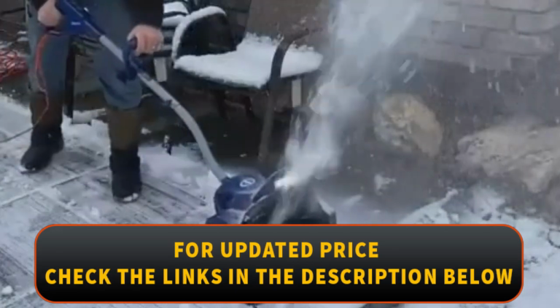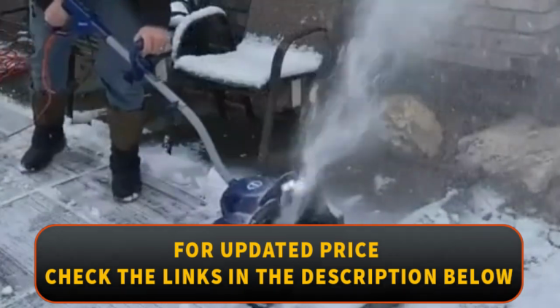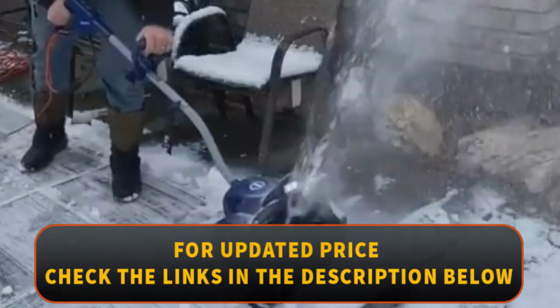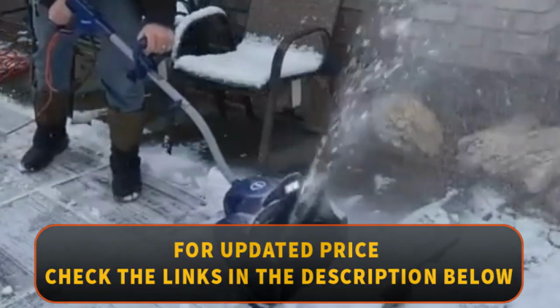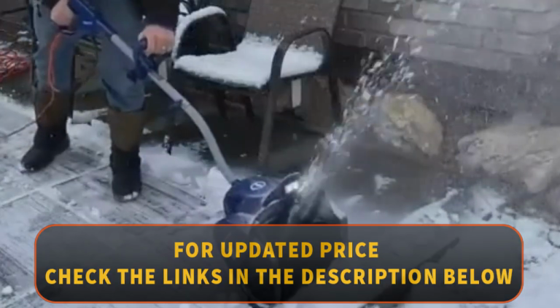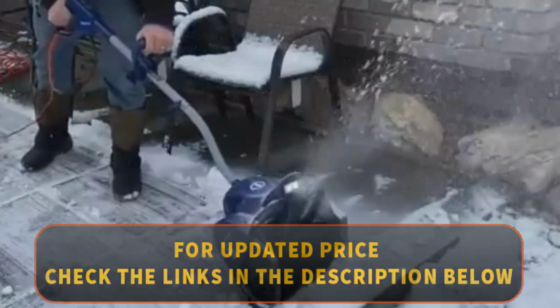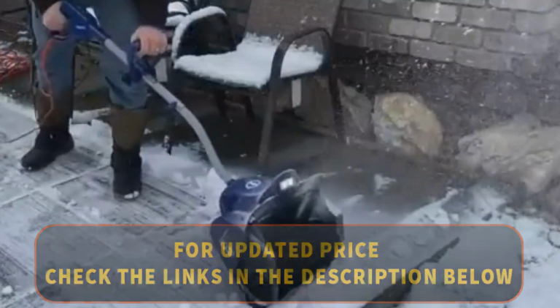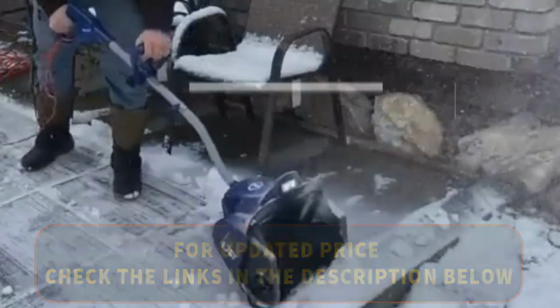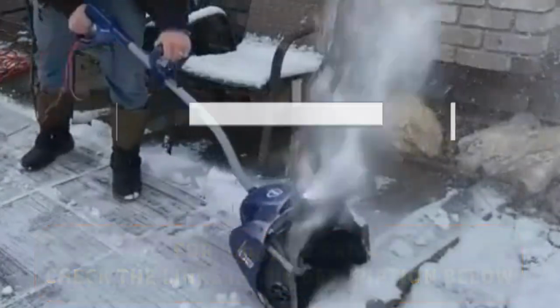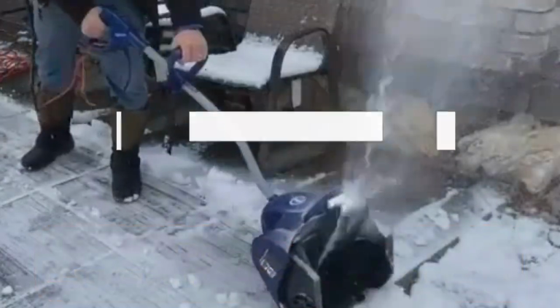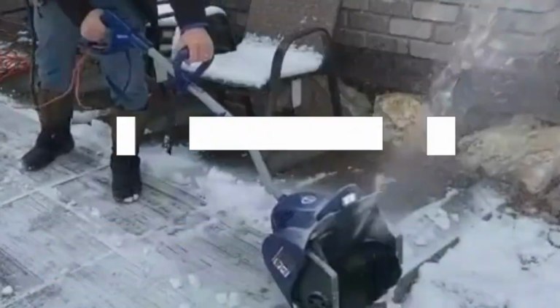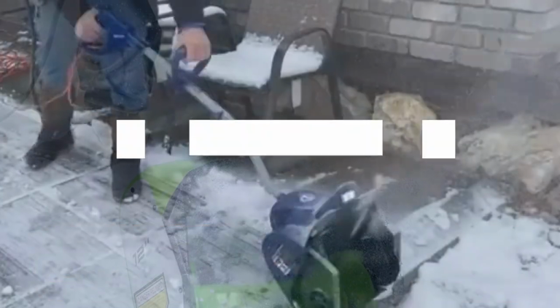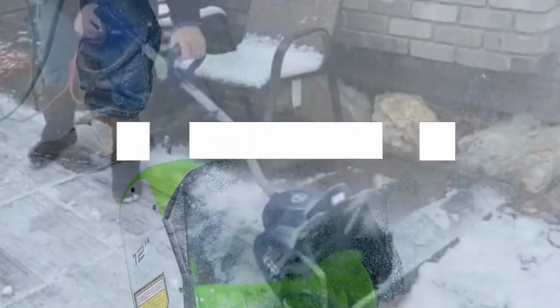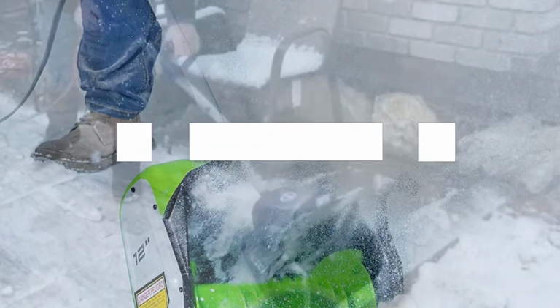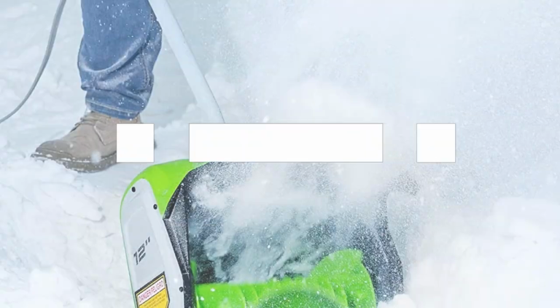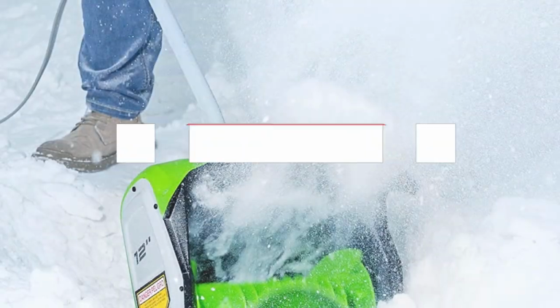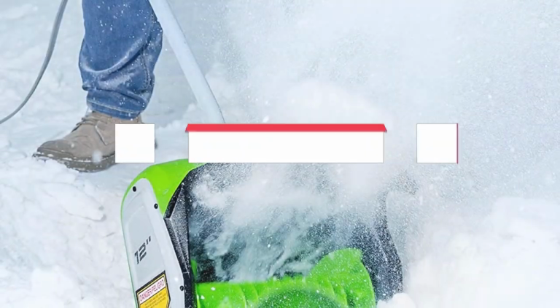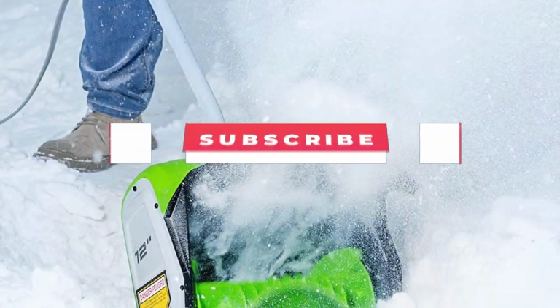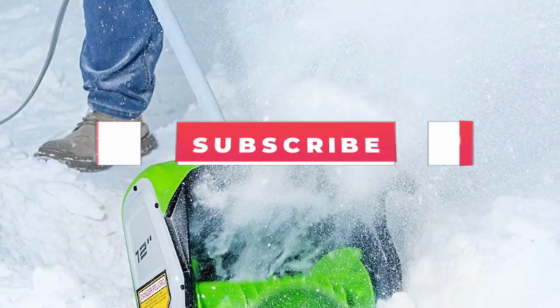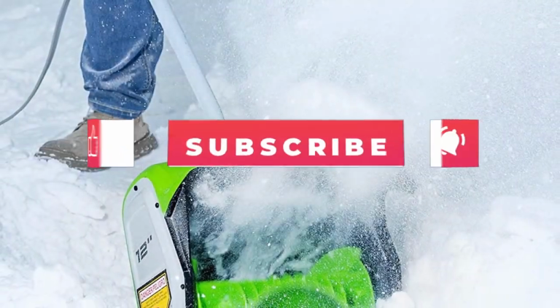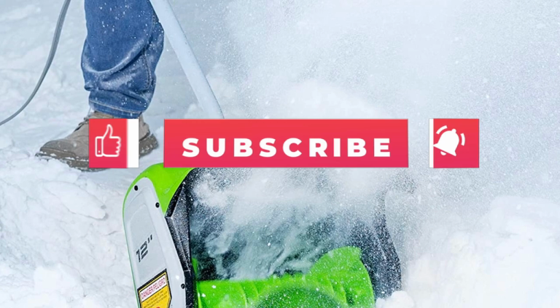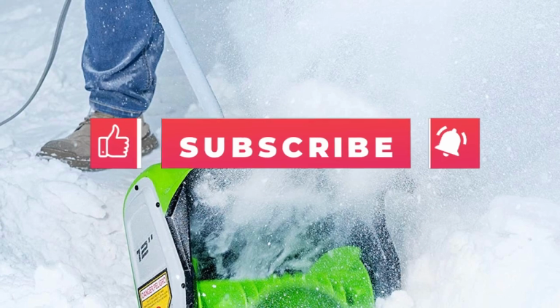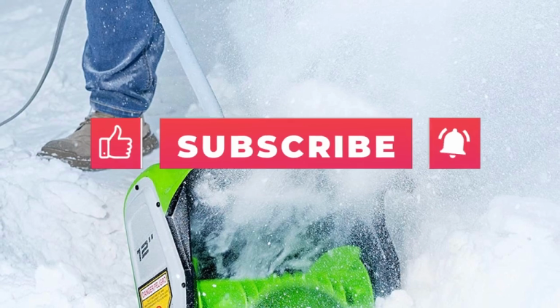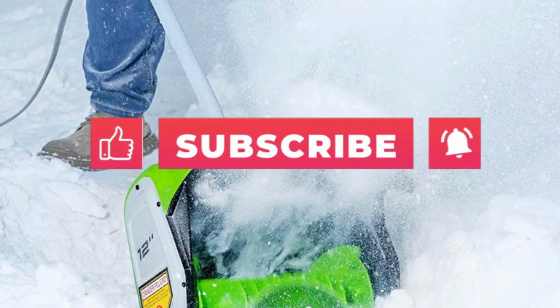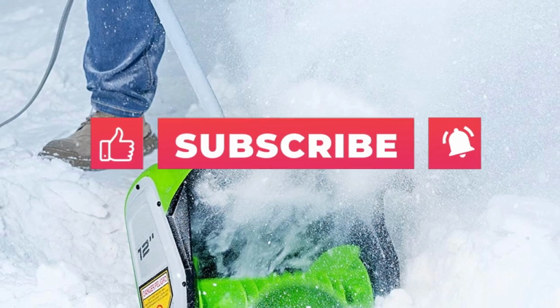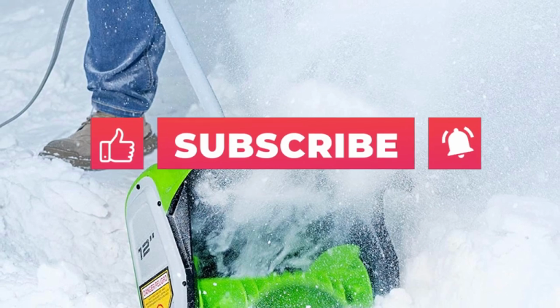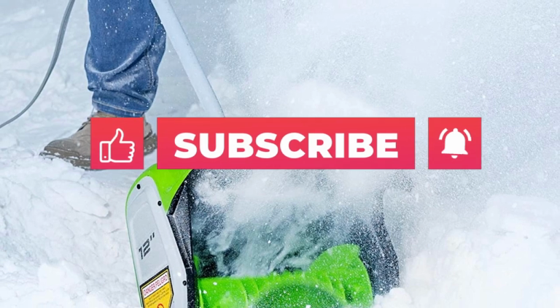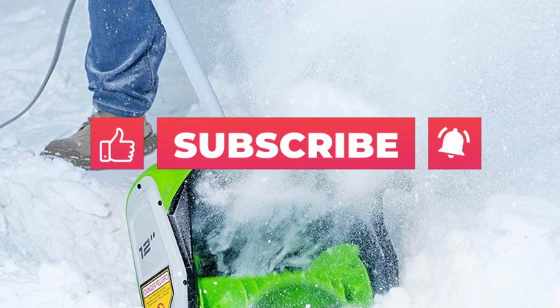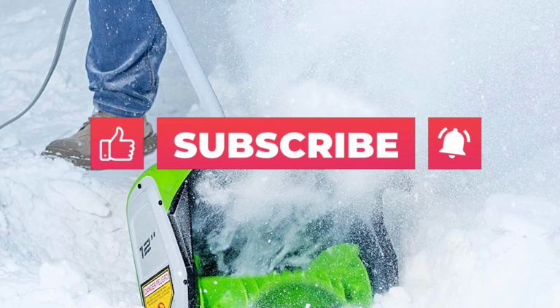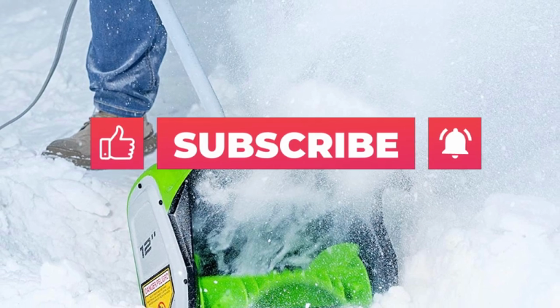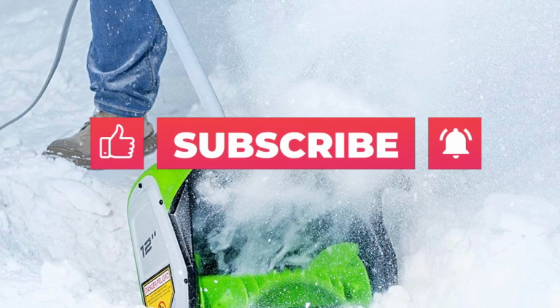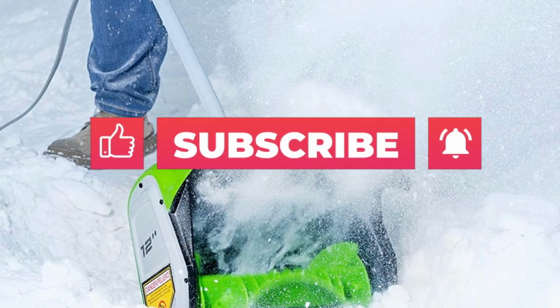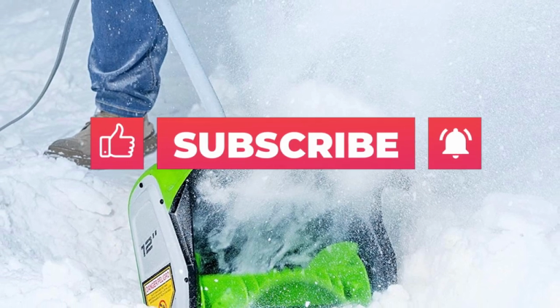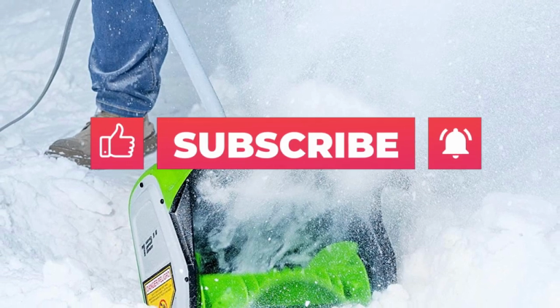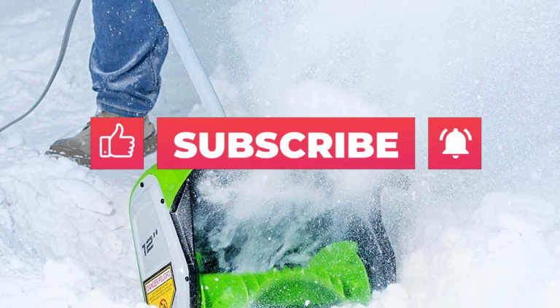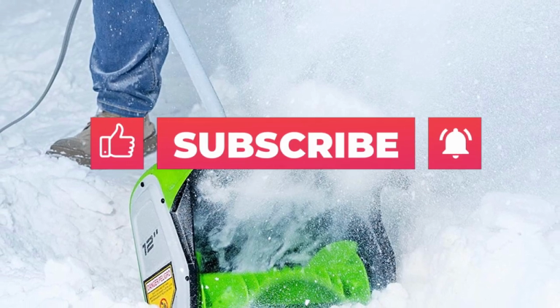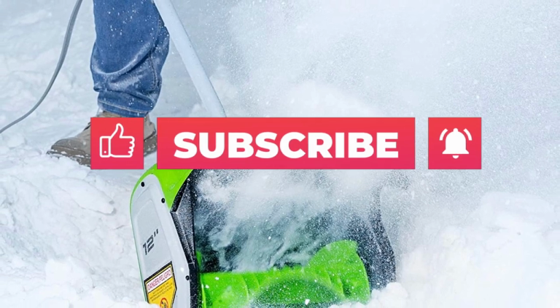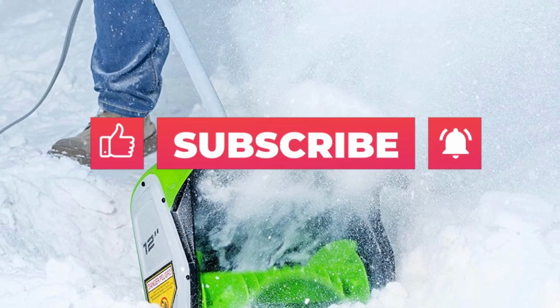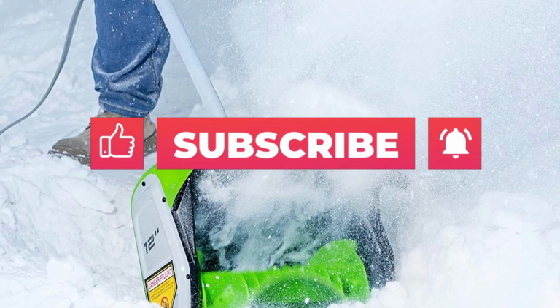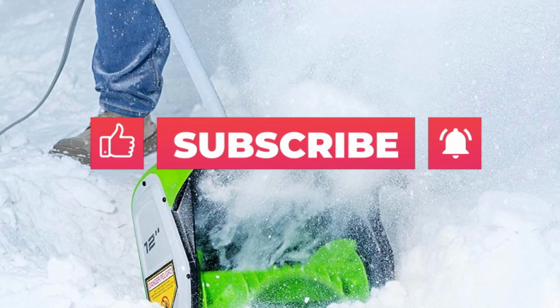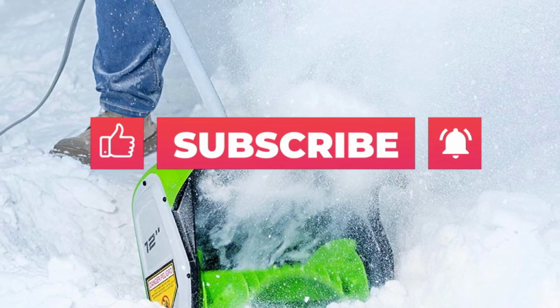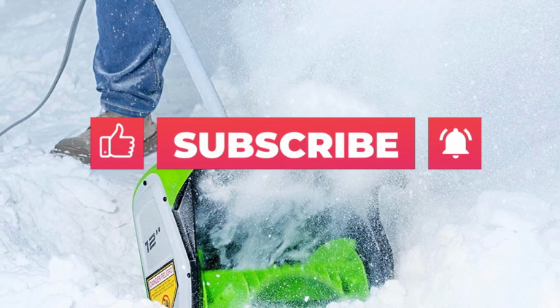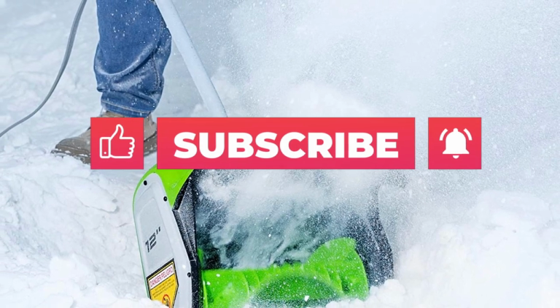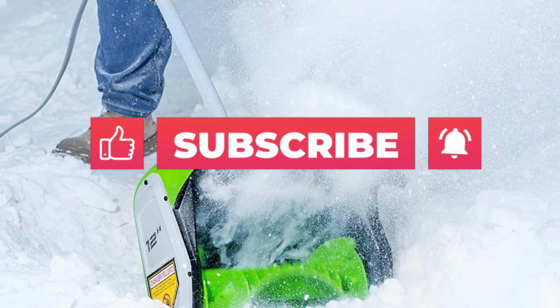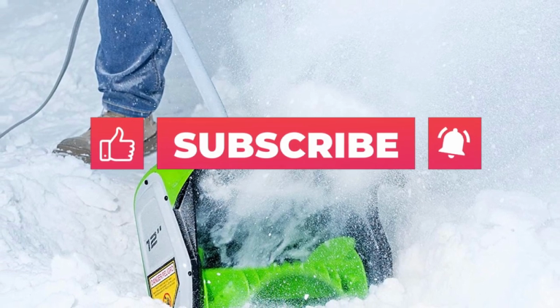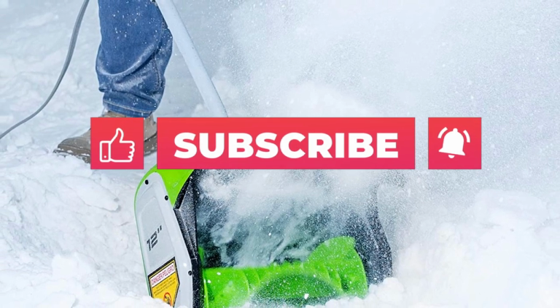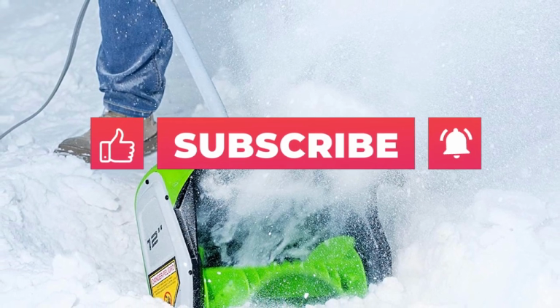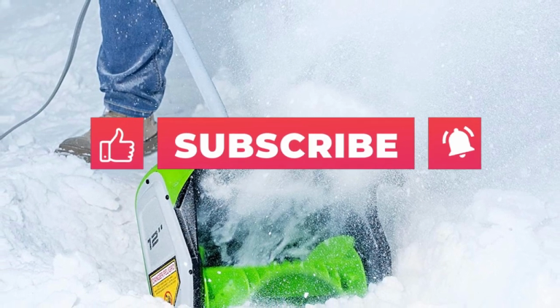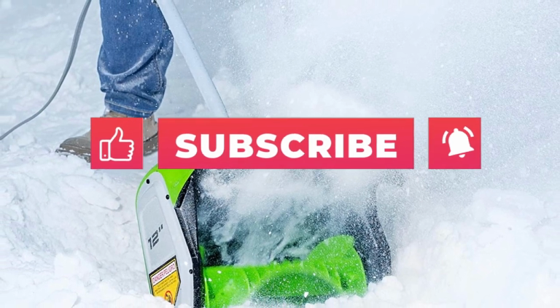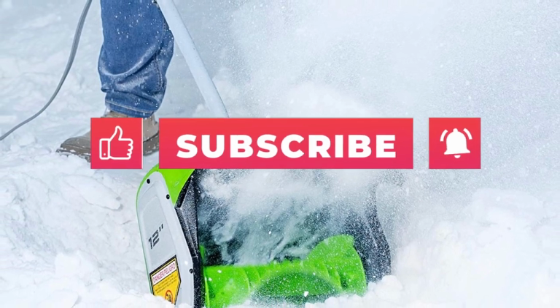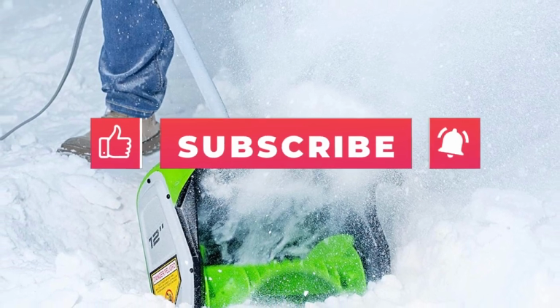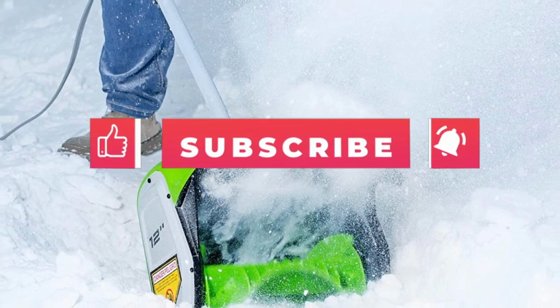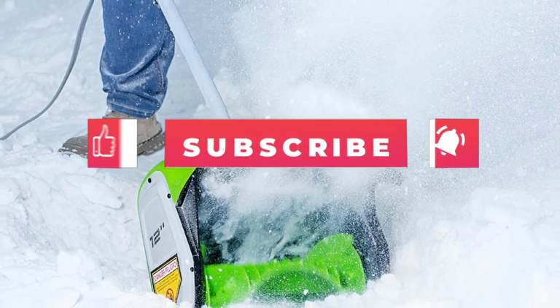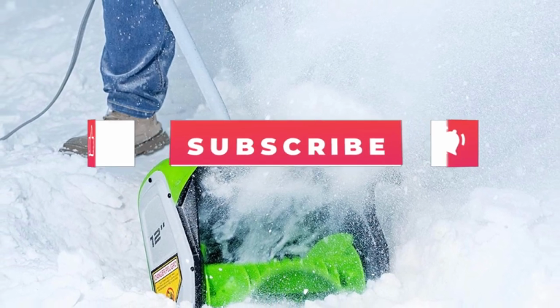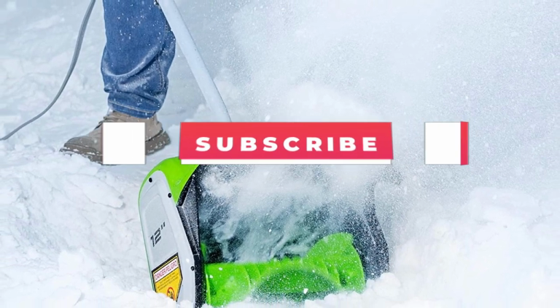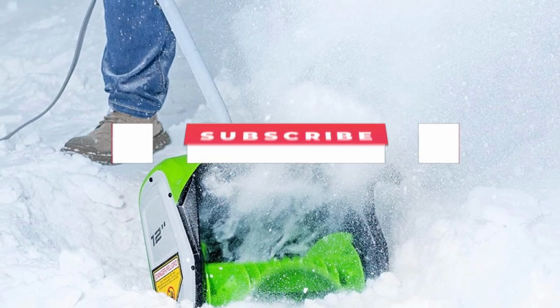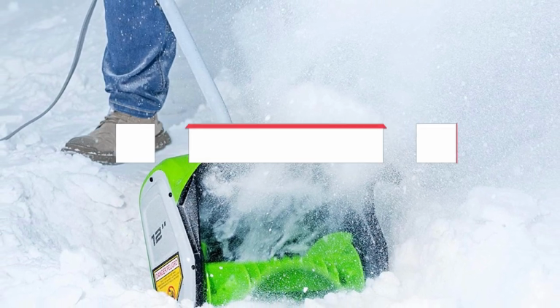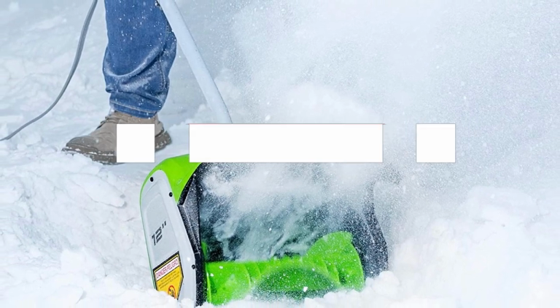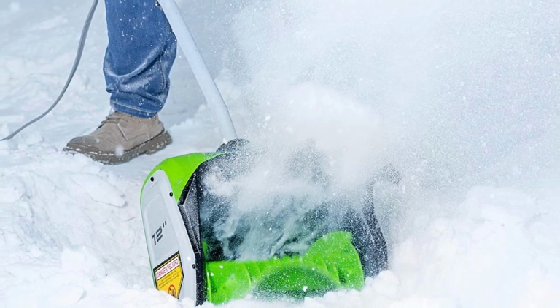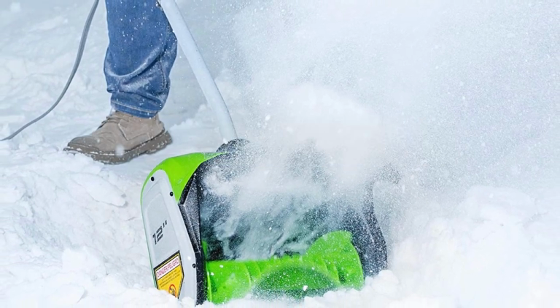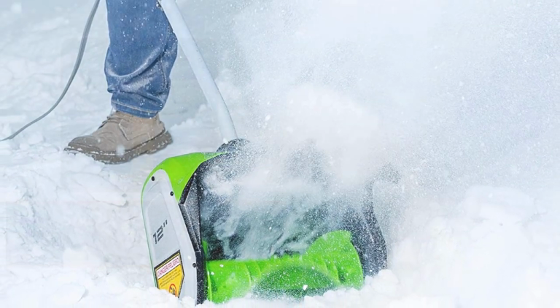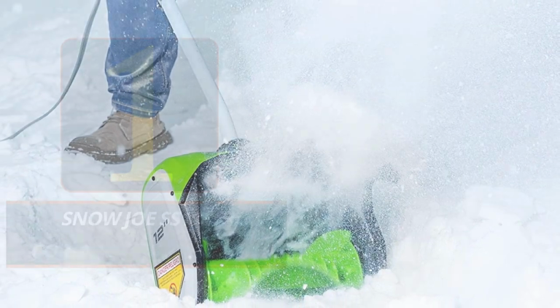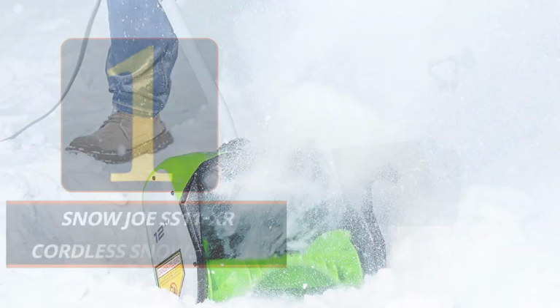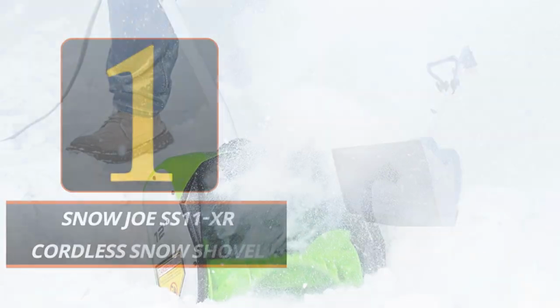Don't forget to subscribe for more reviews like this. Without further ado, let's begin the video. Number 1.